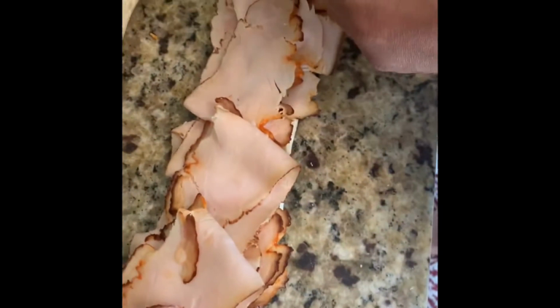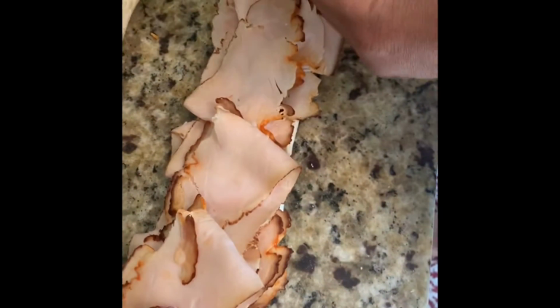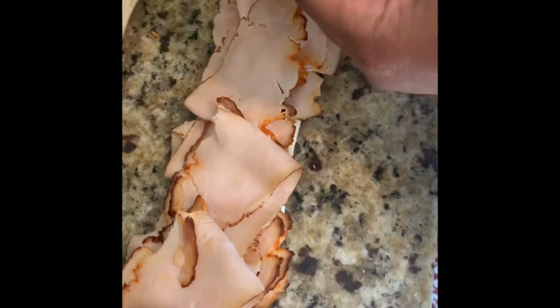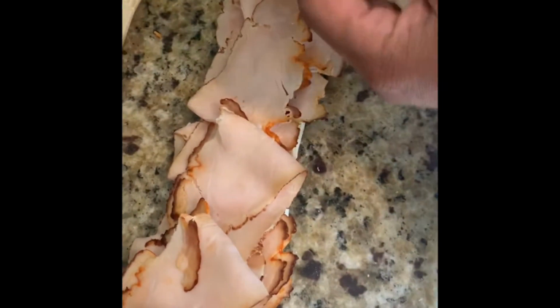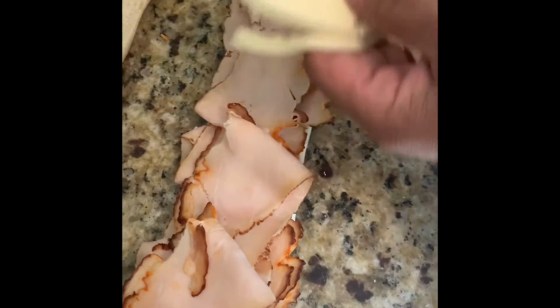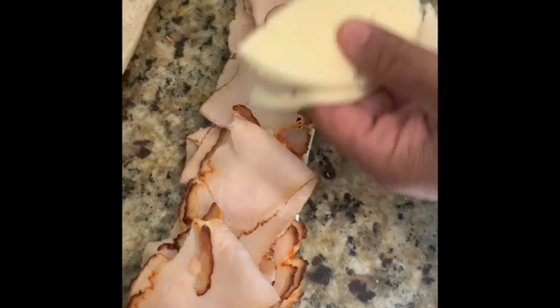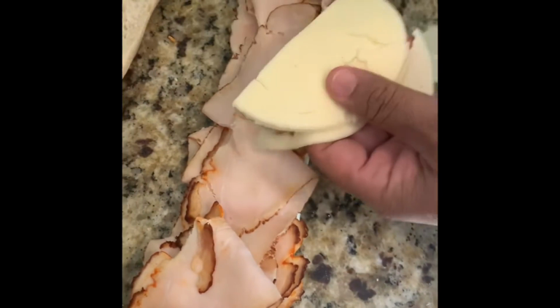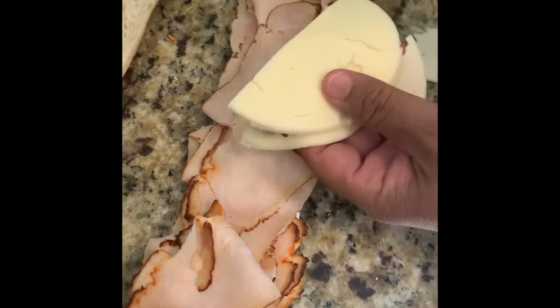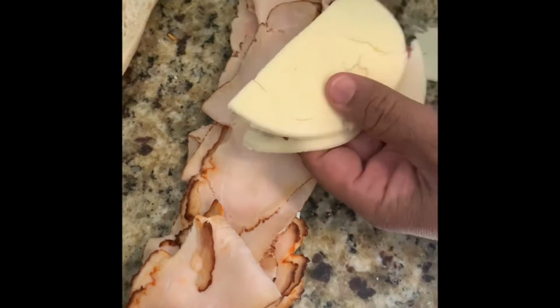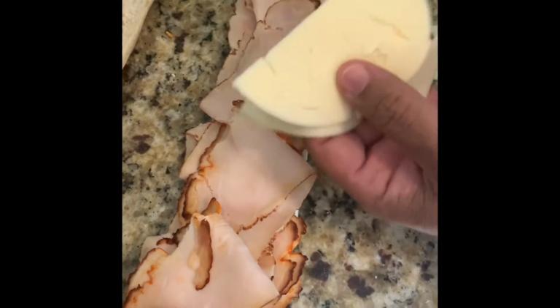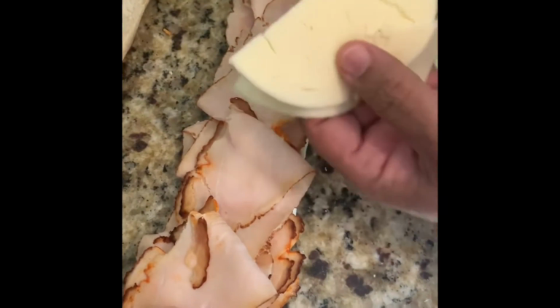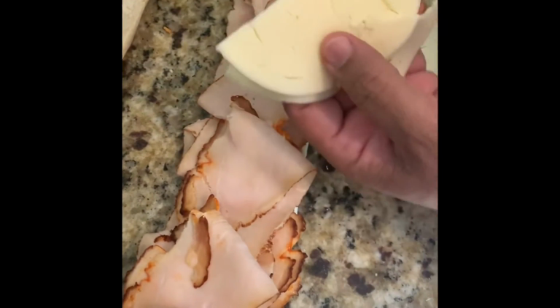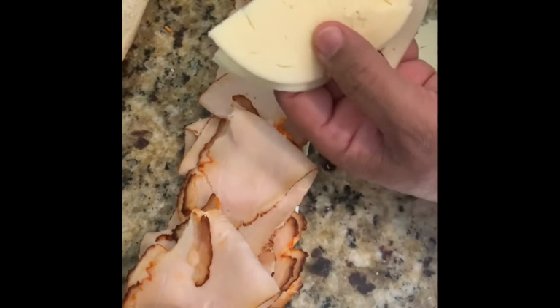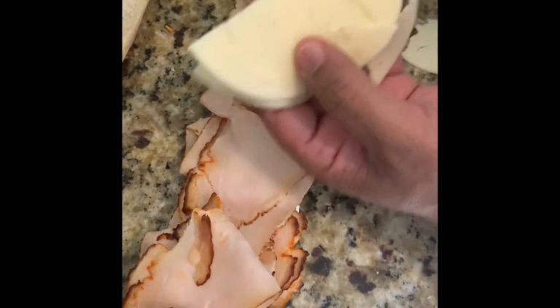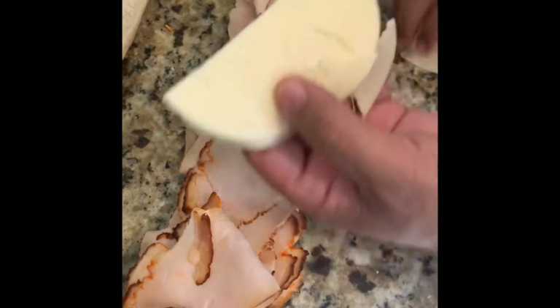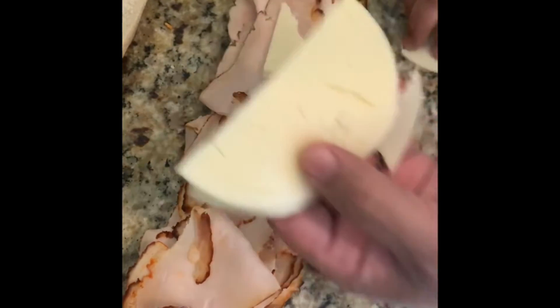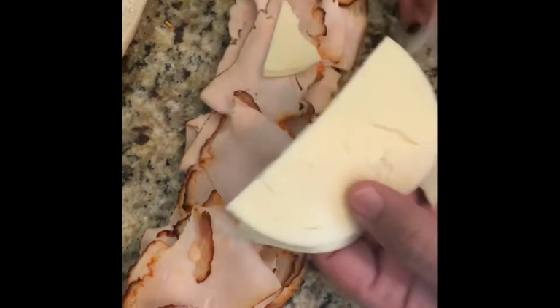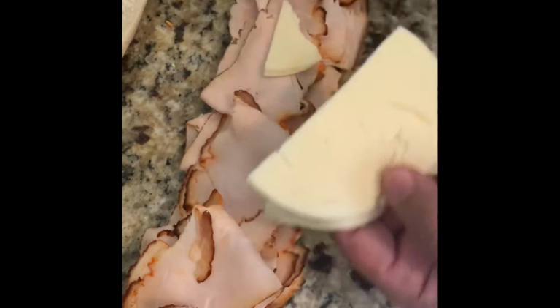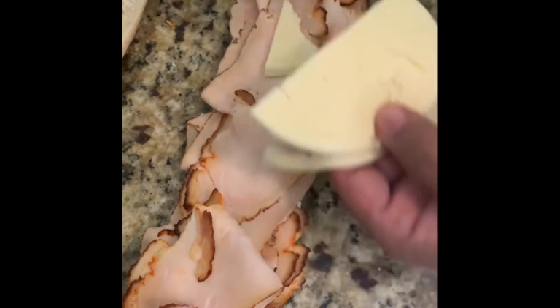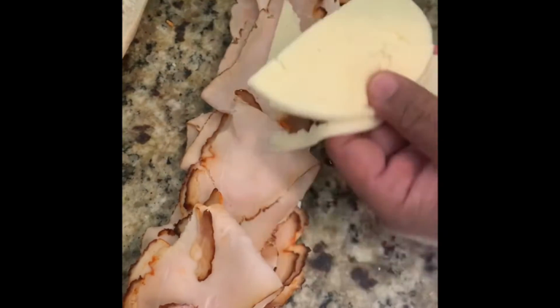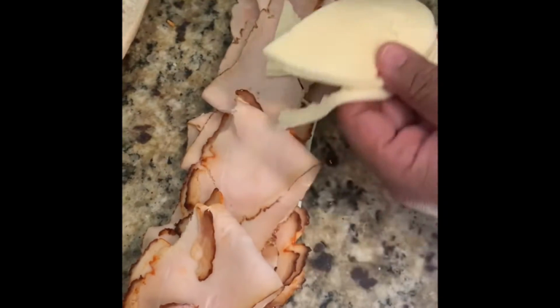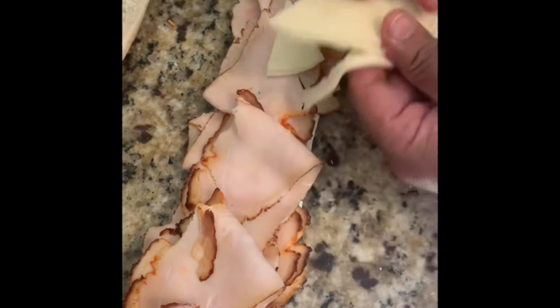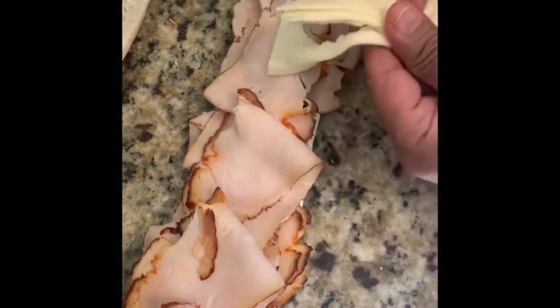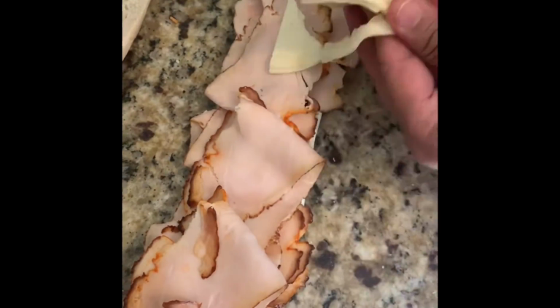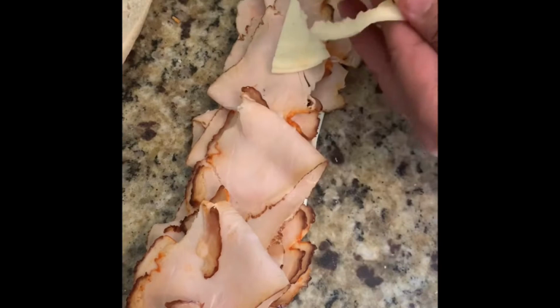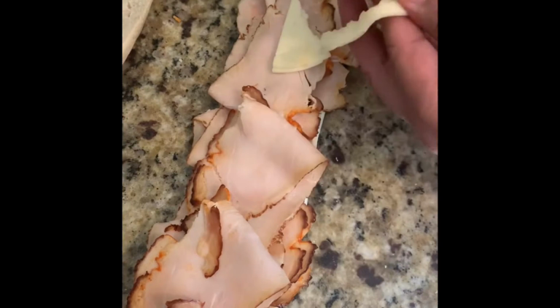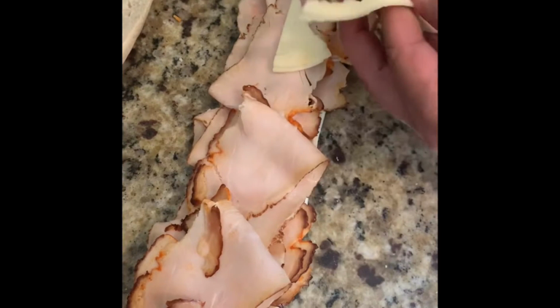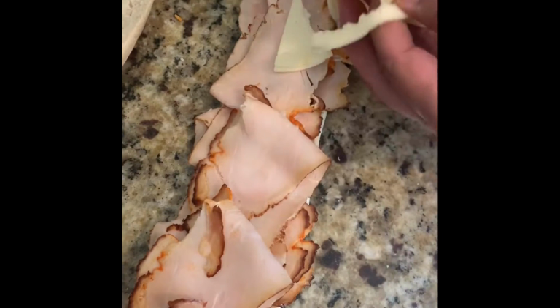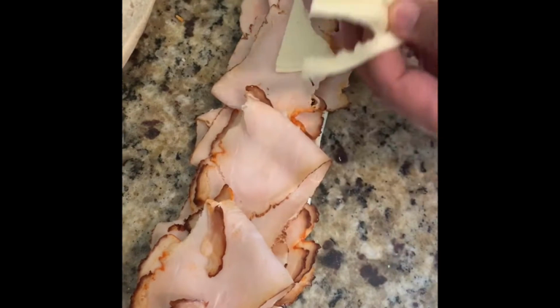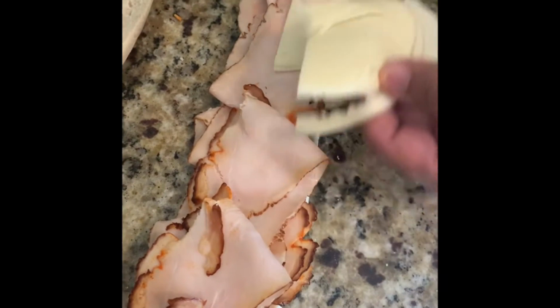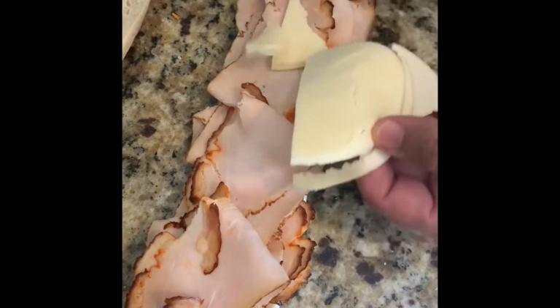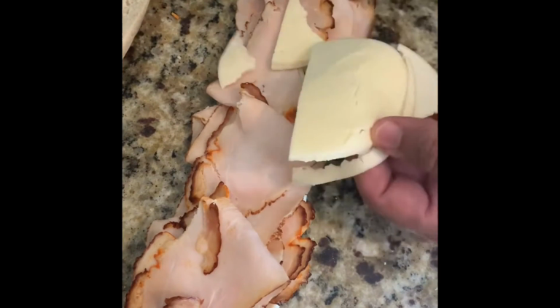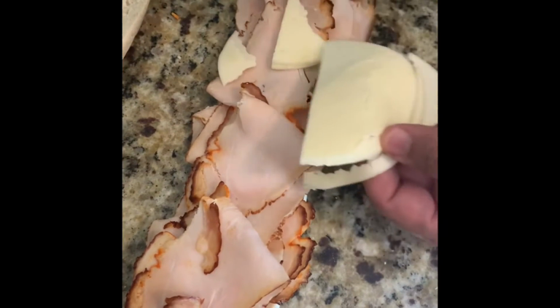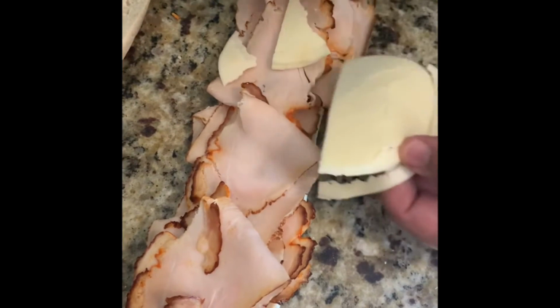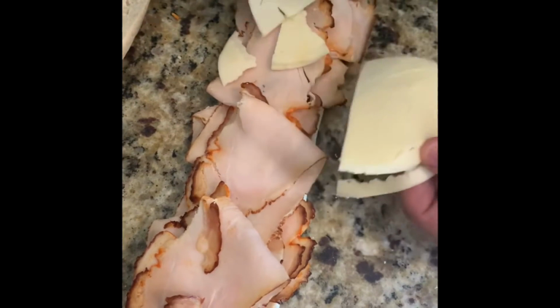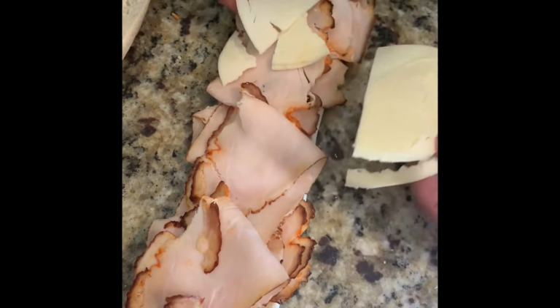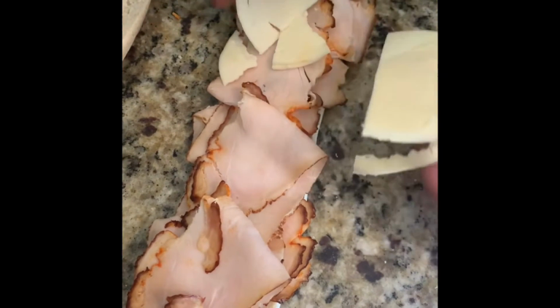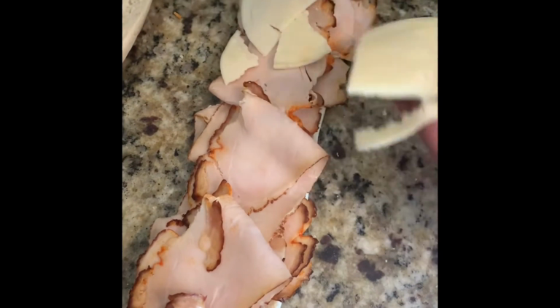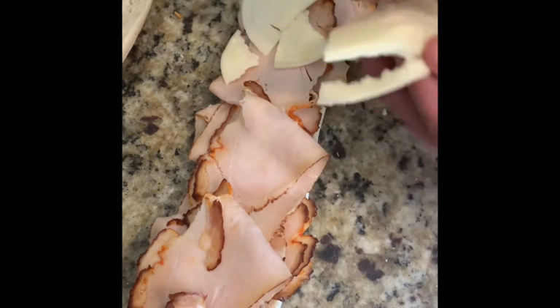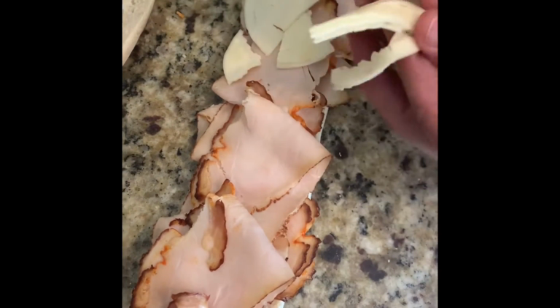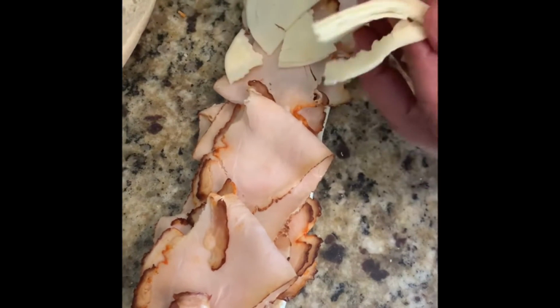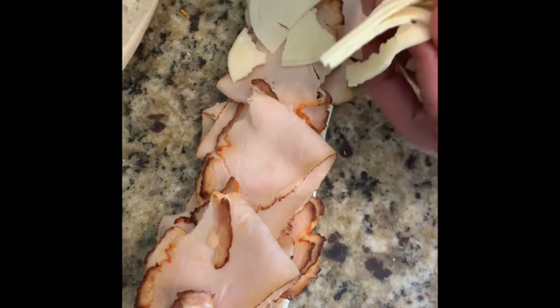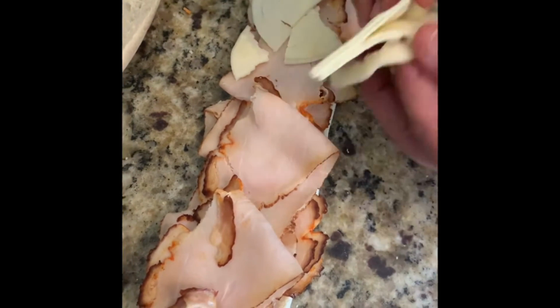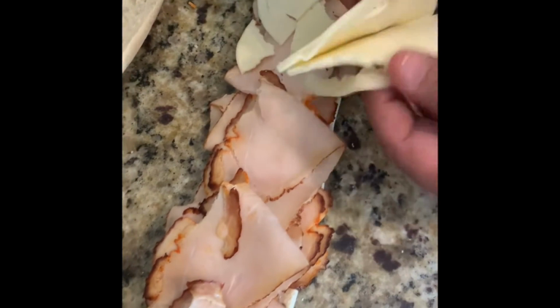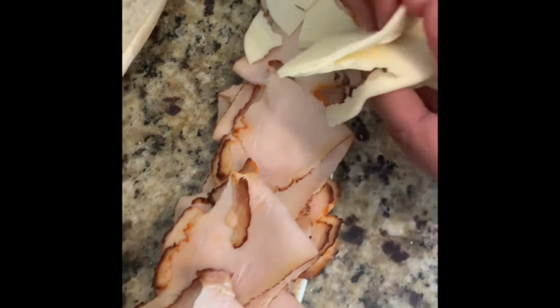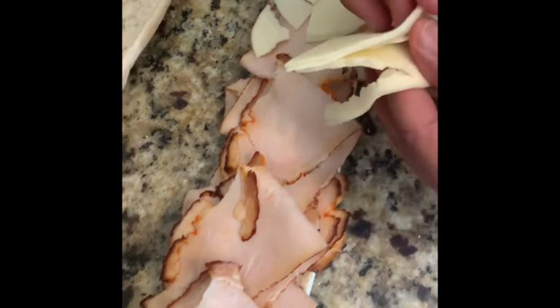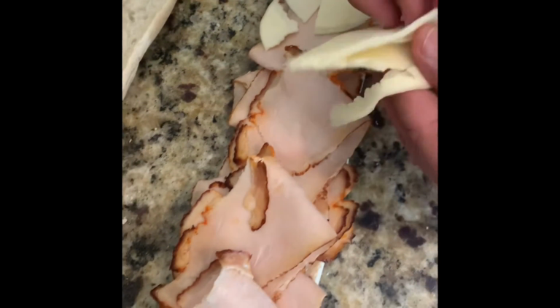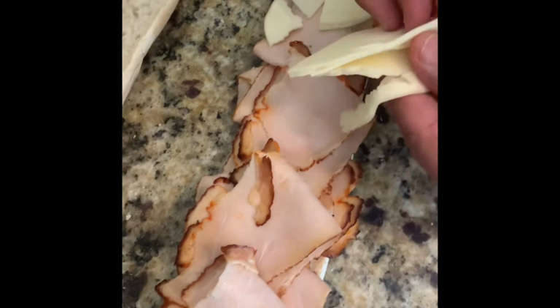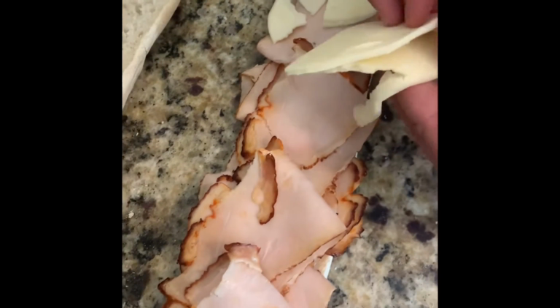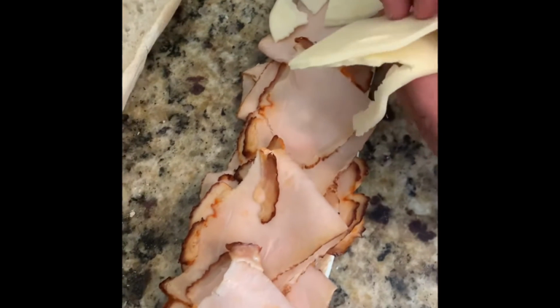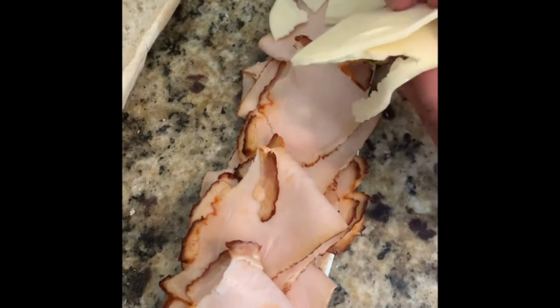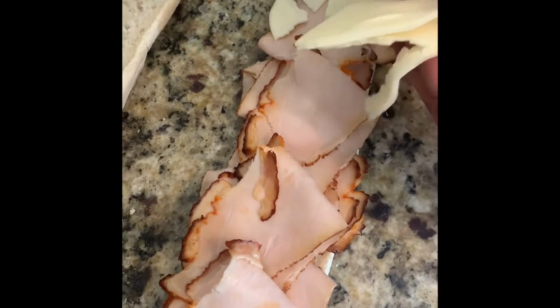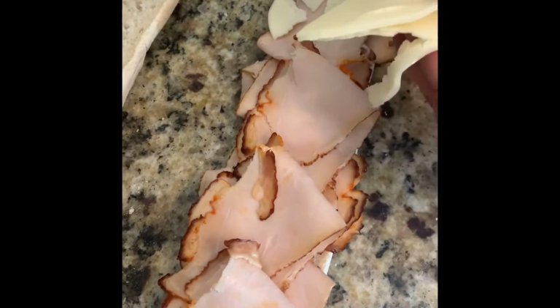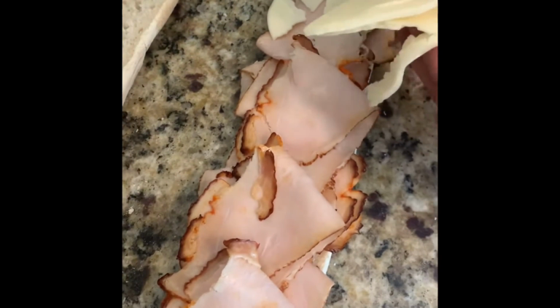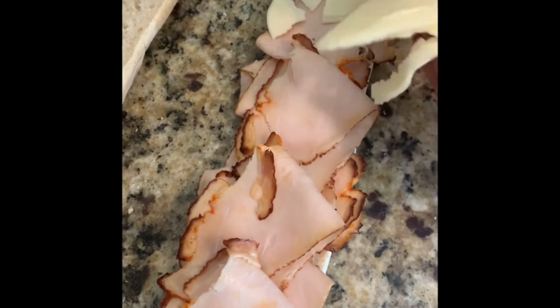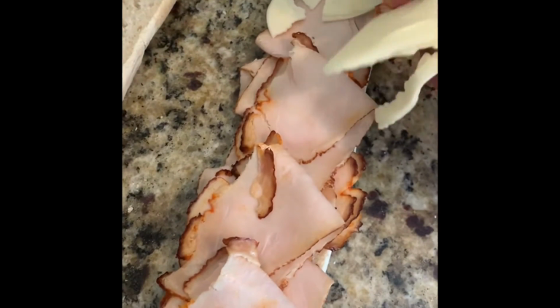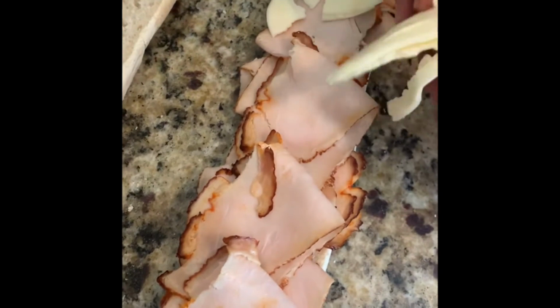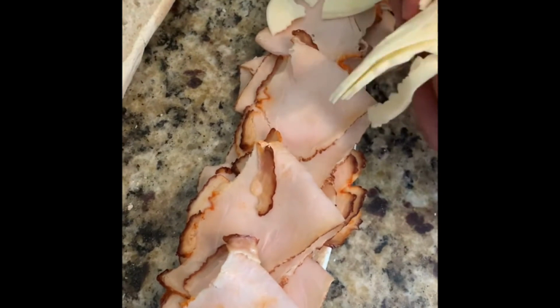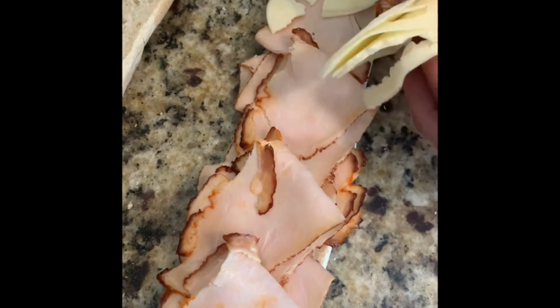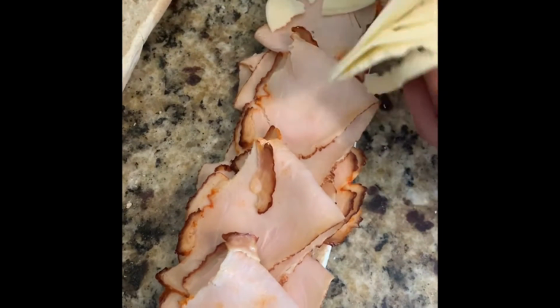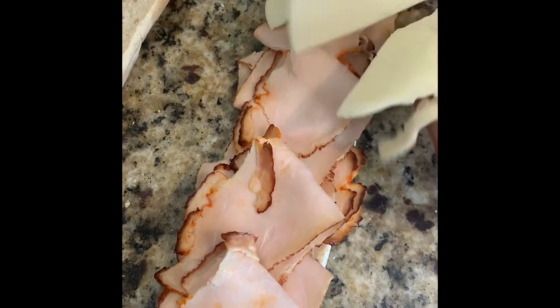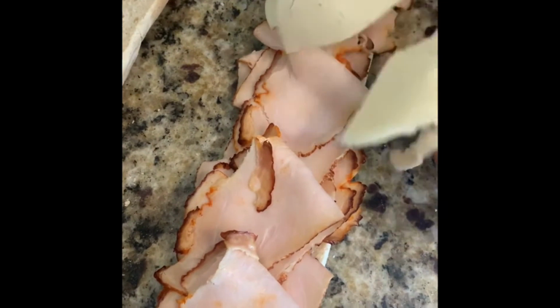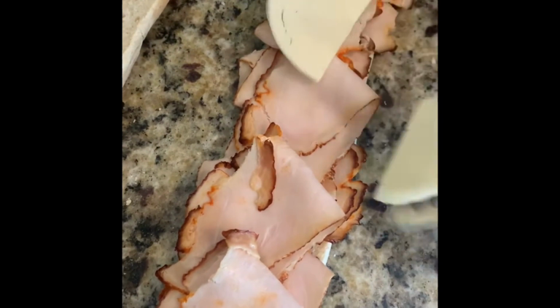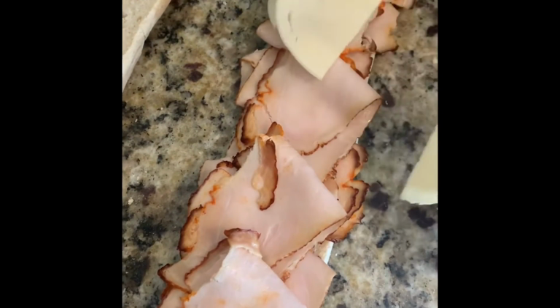Don't be shy with cheese — never do. Don't be shy with cheese. Just keep slamming it on there. More is the merrier.